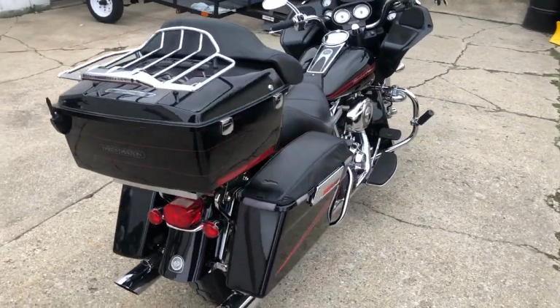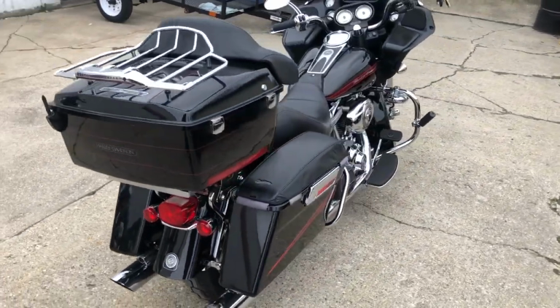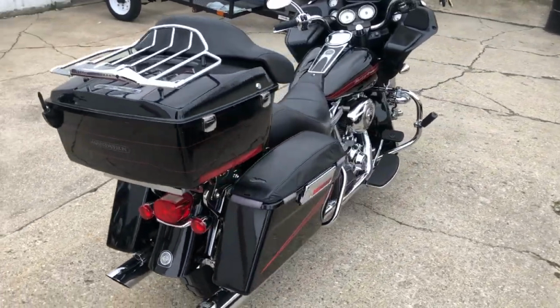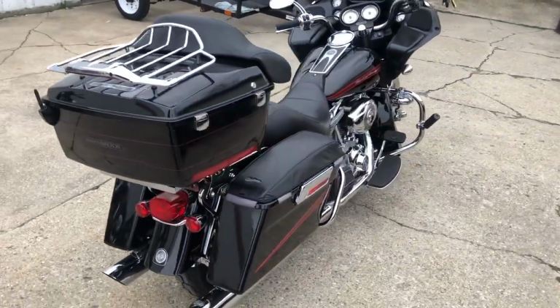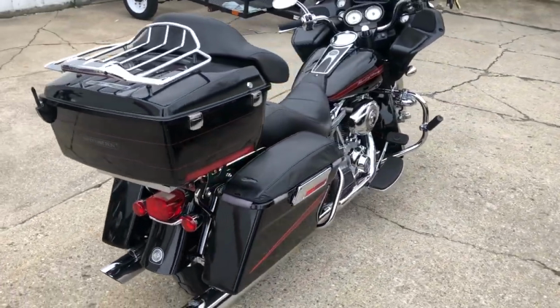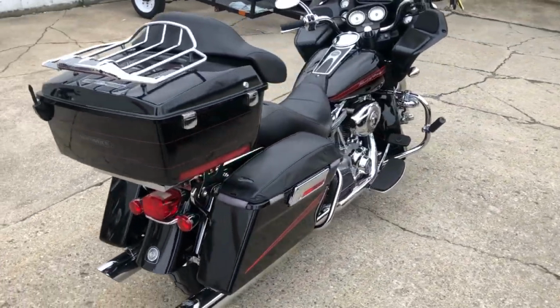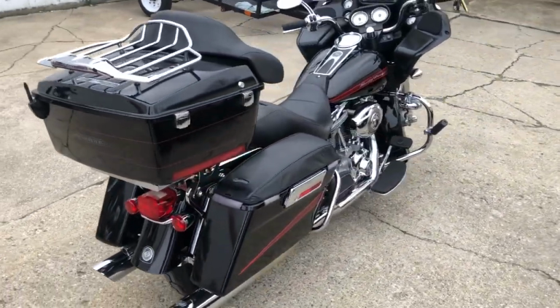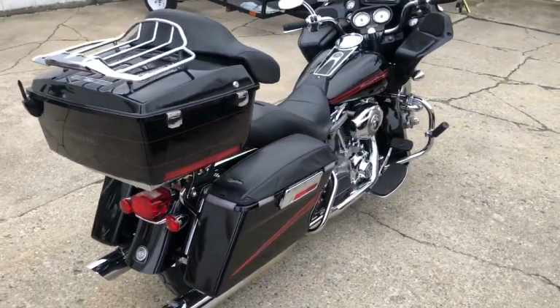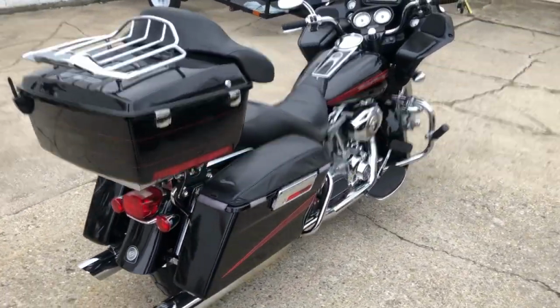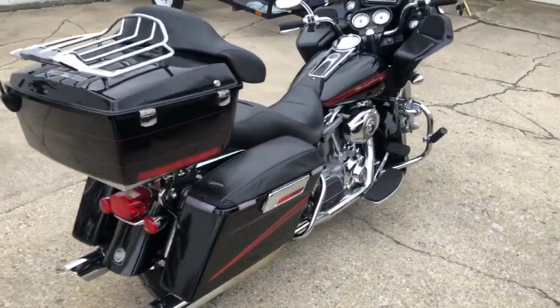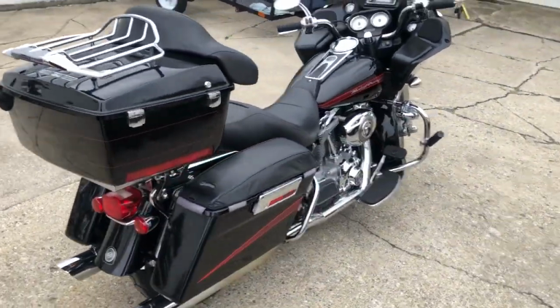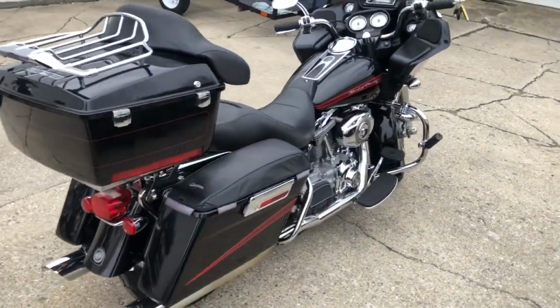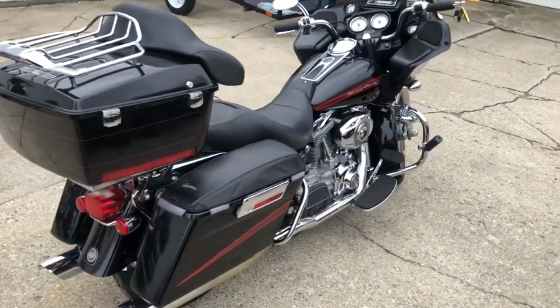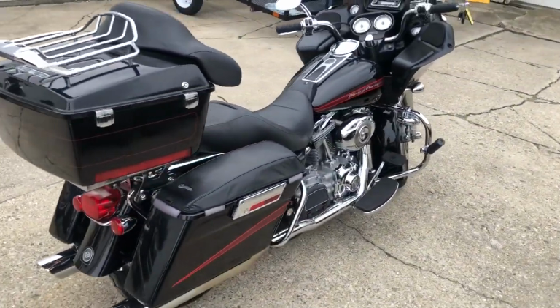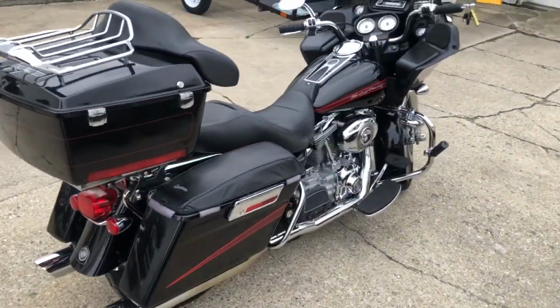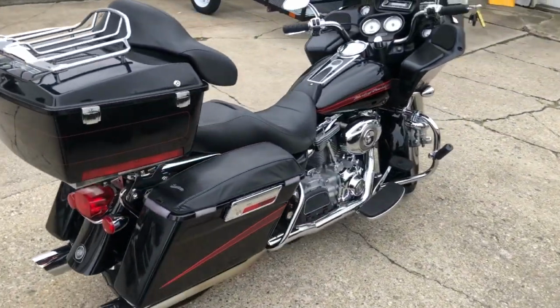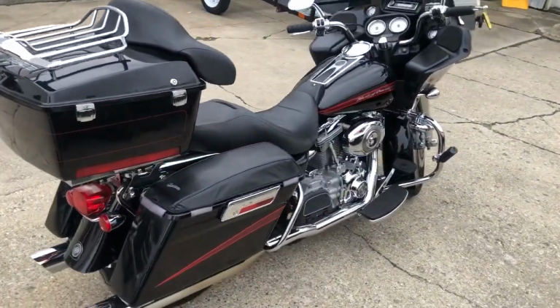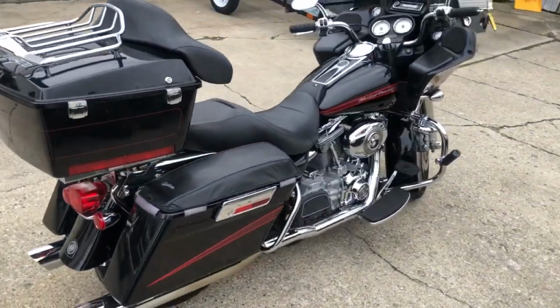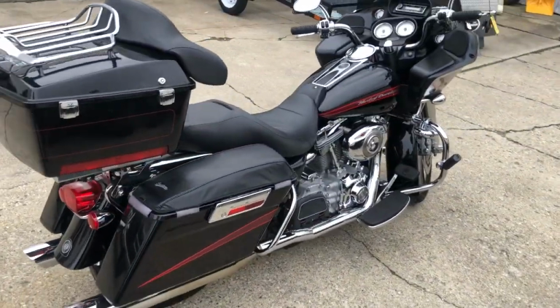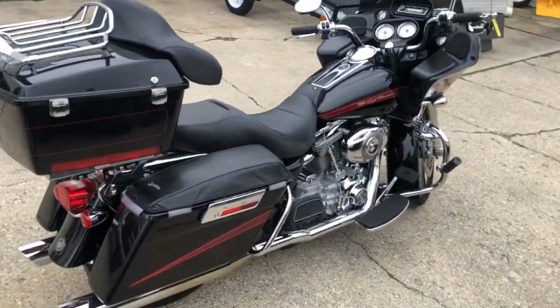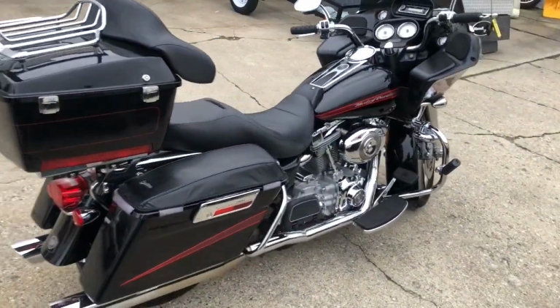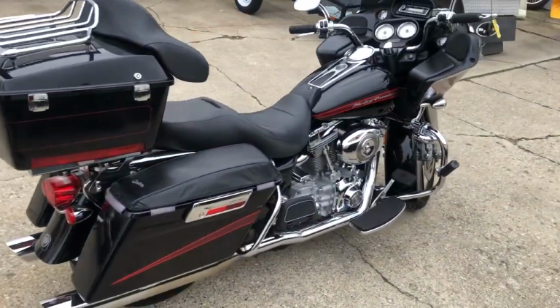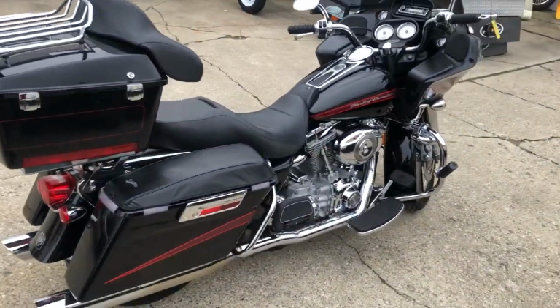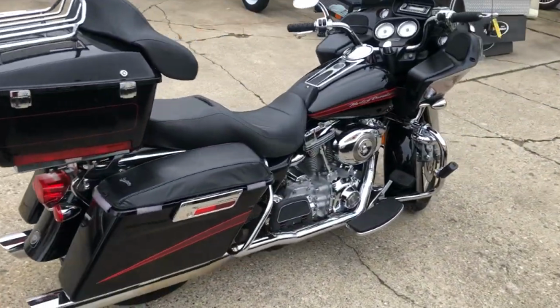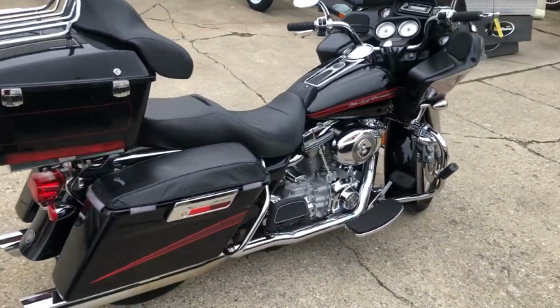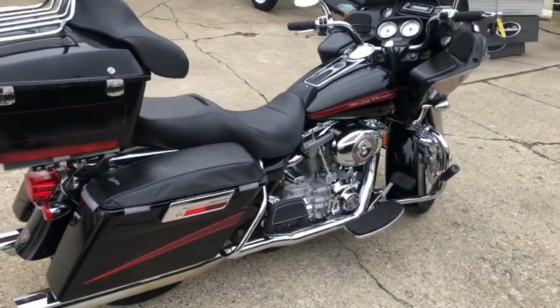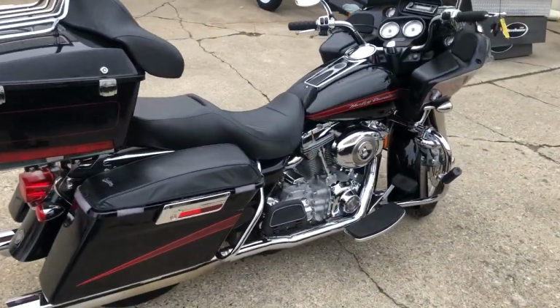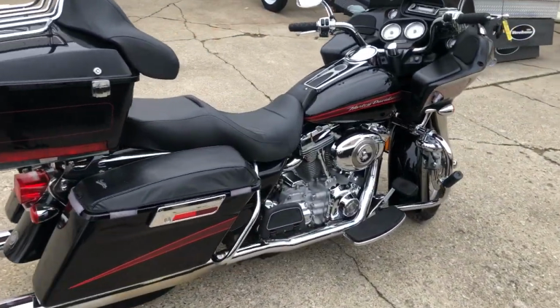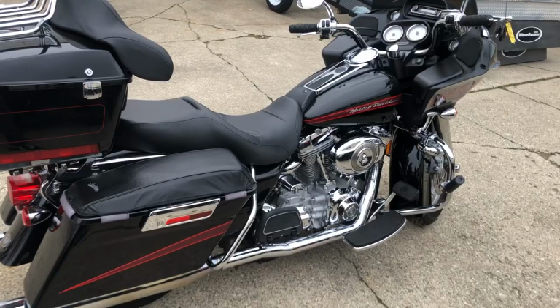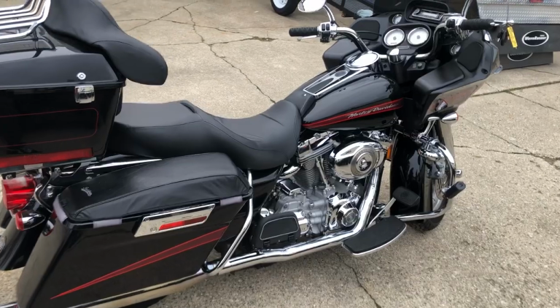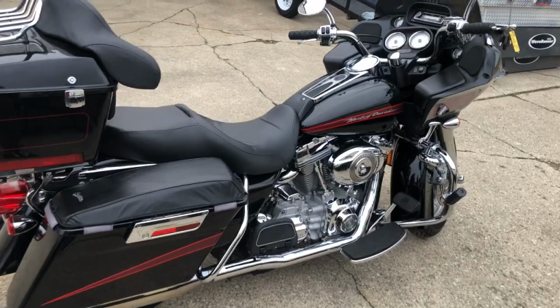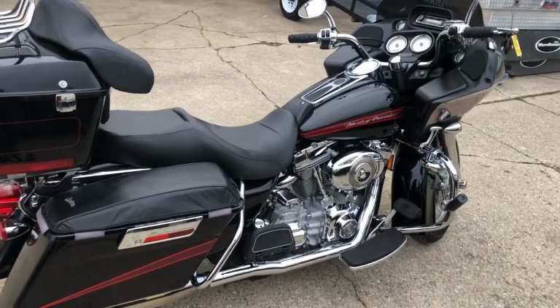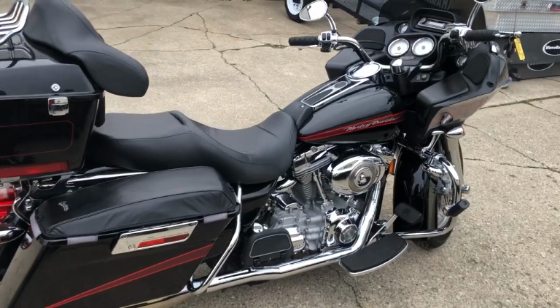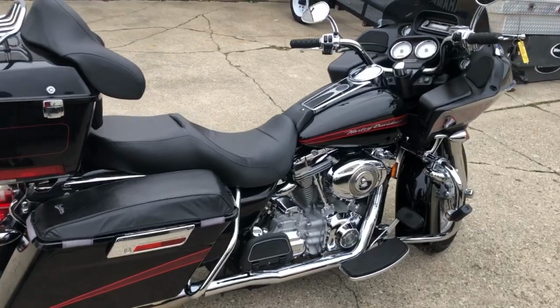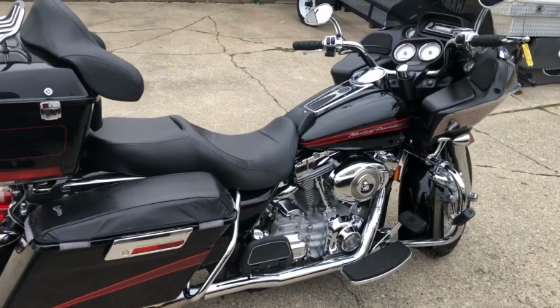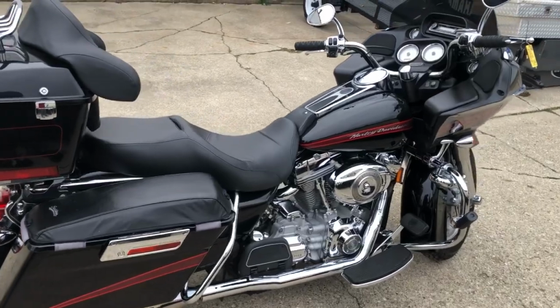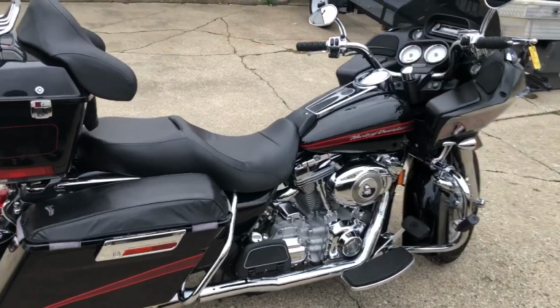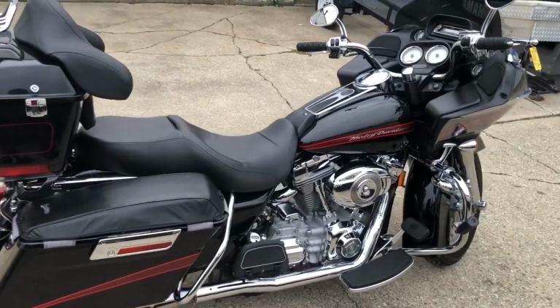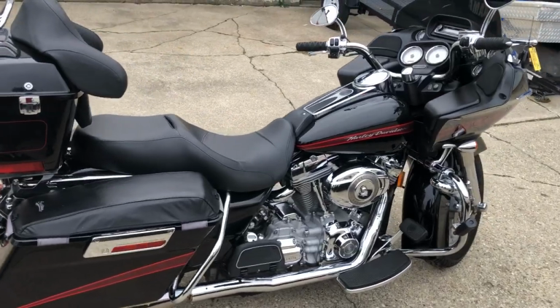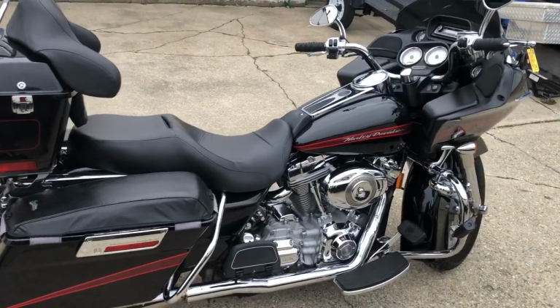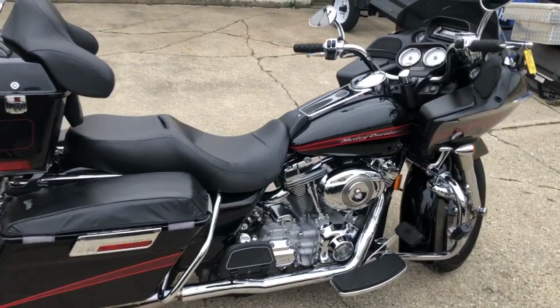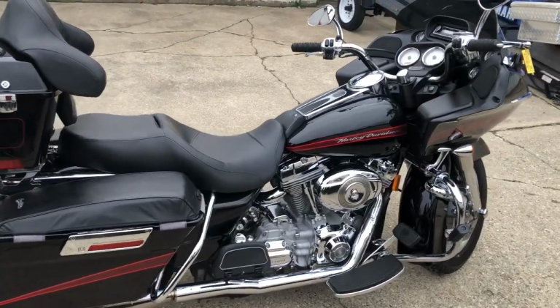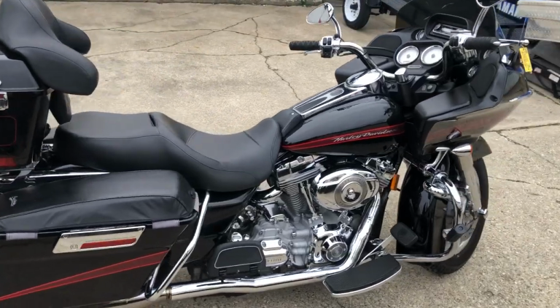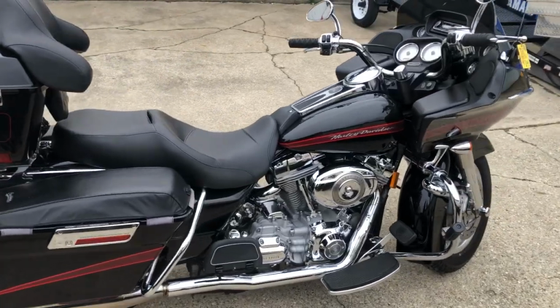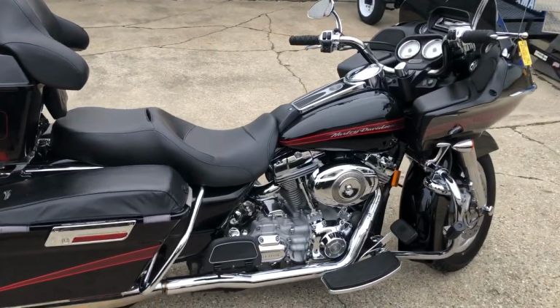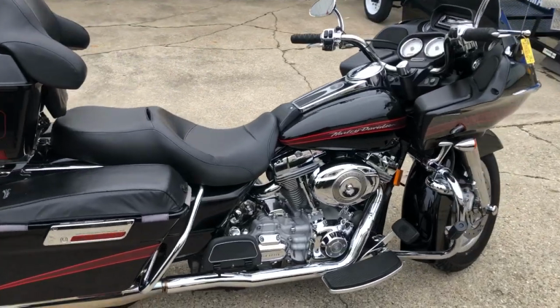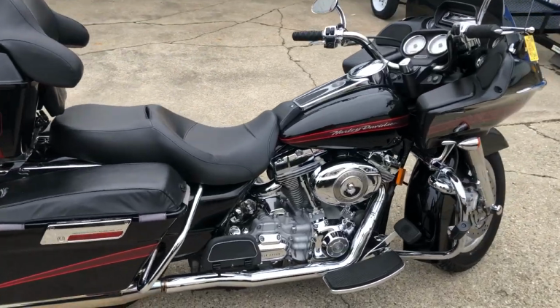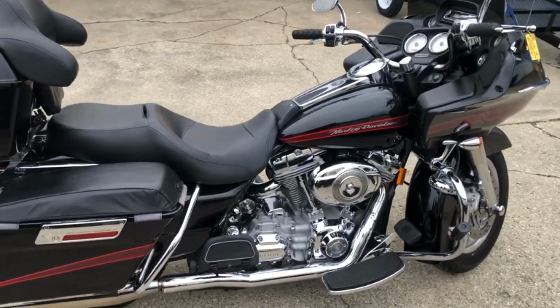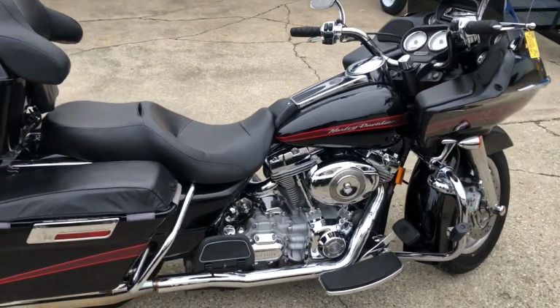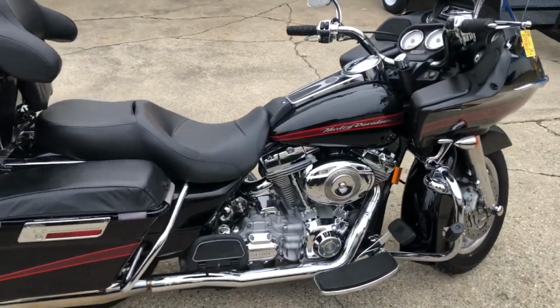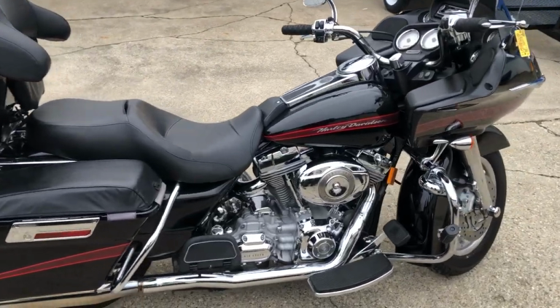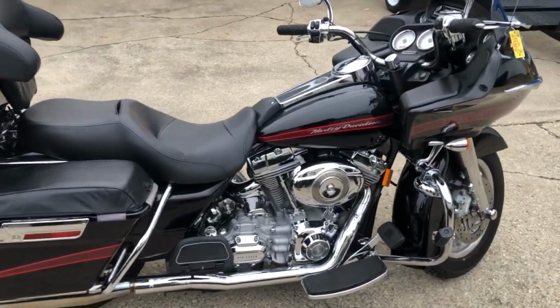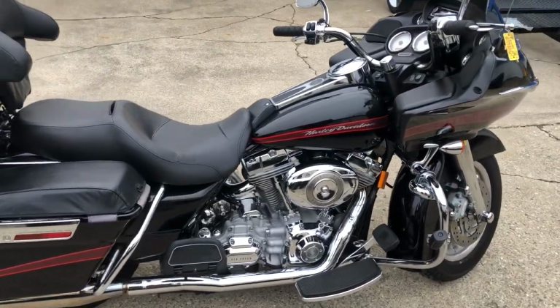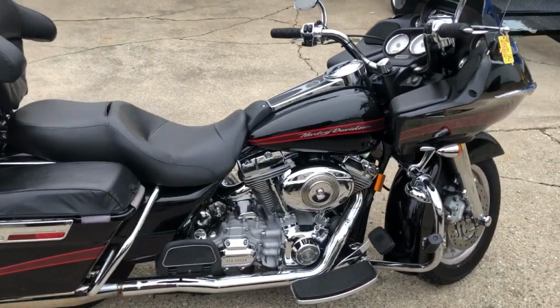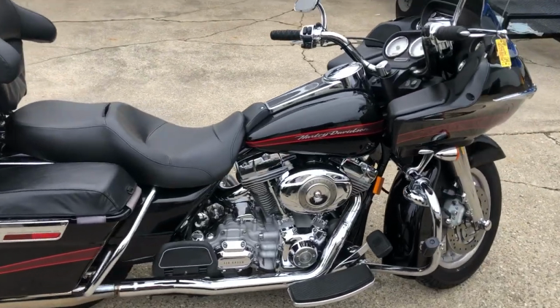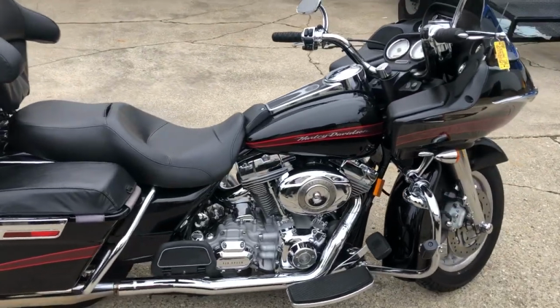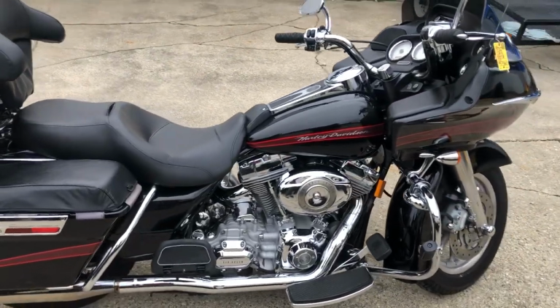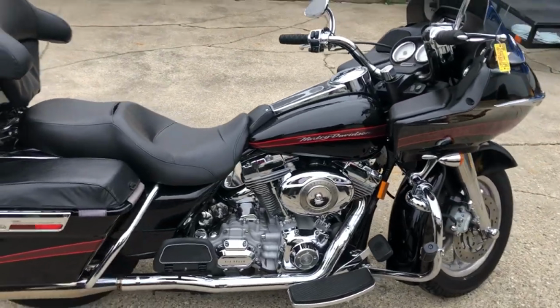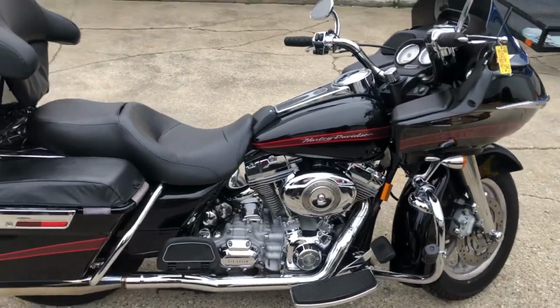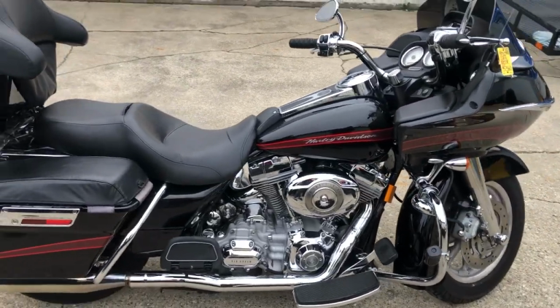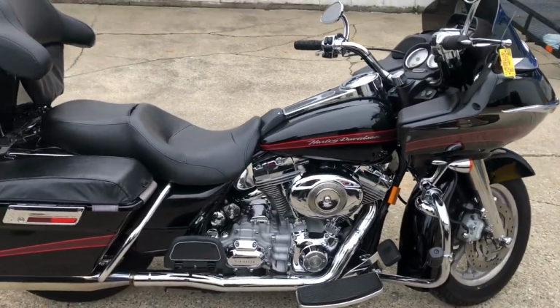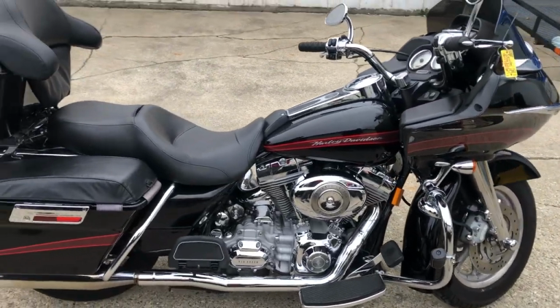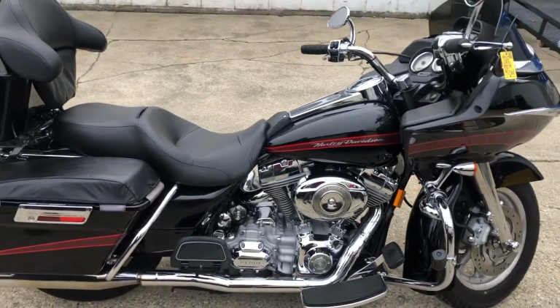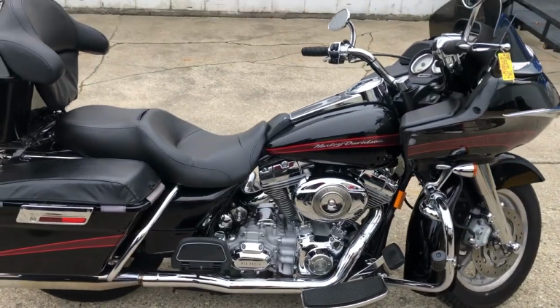That's a 2007 Road Glide for $7,999. Give us a call at 810-648-9500.